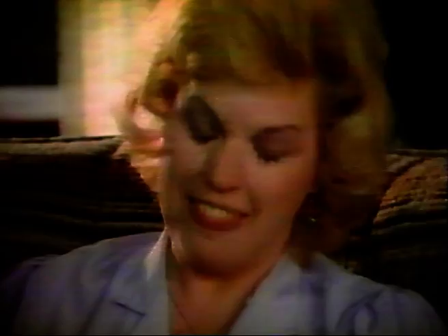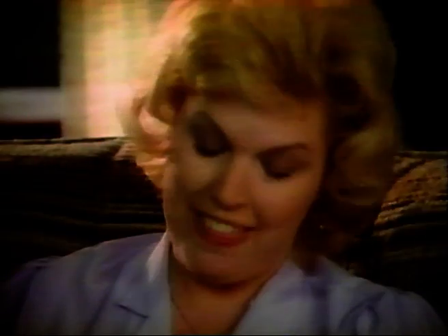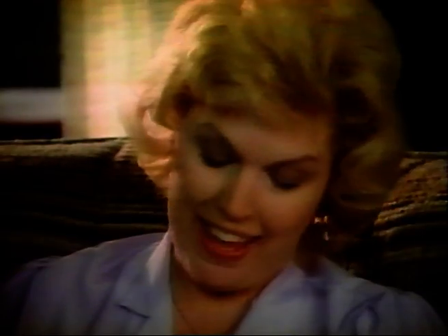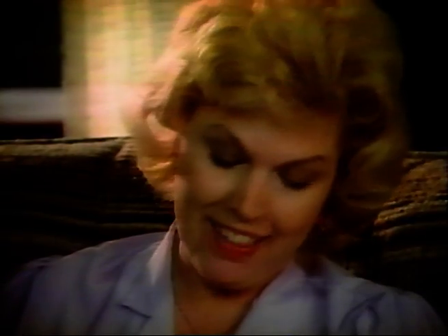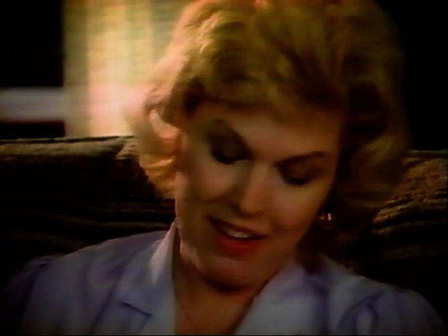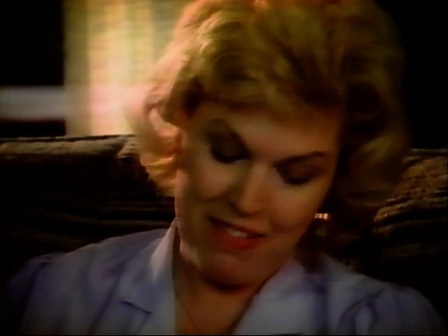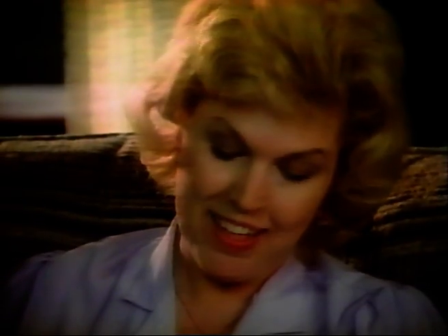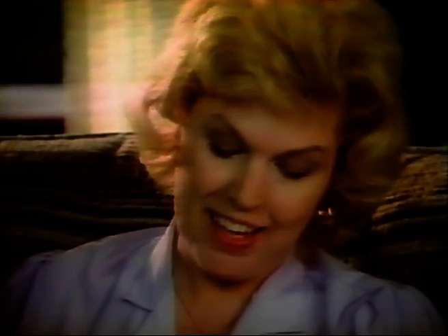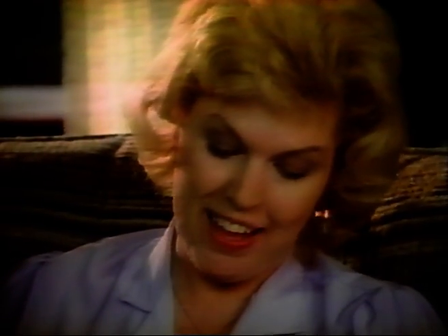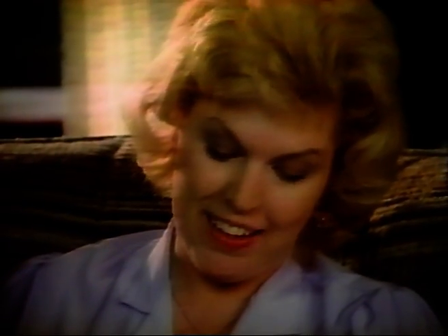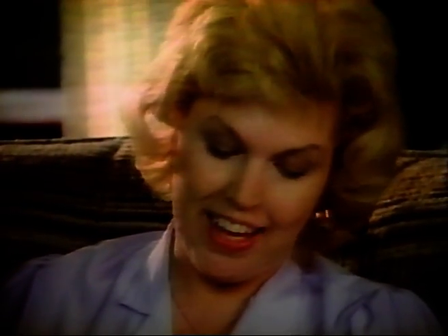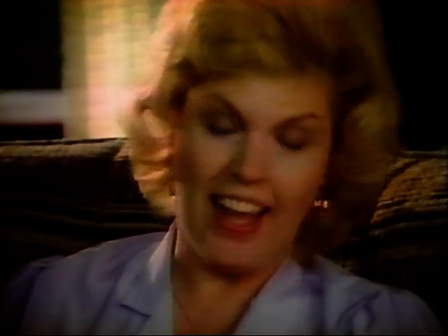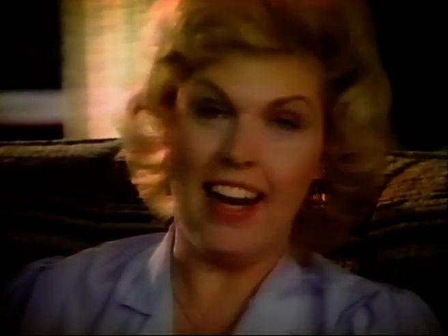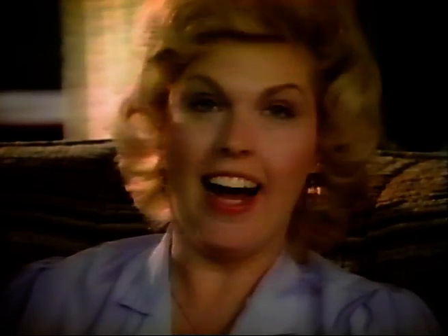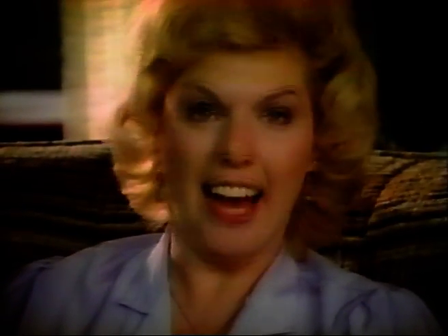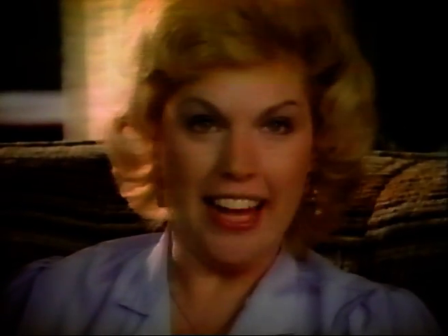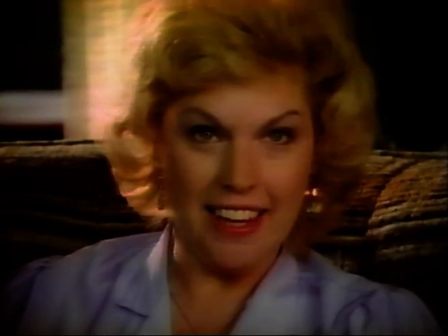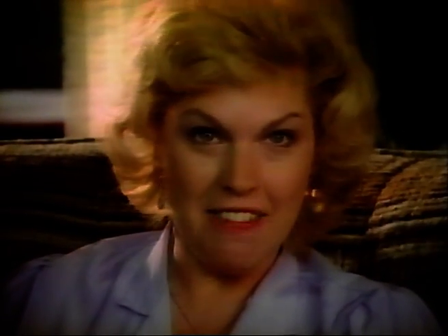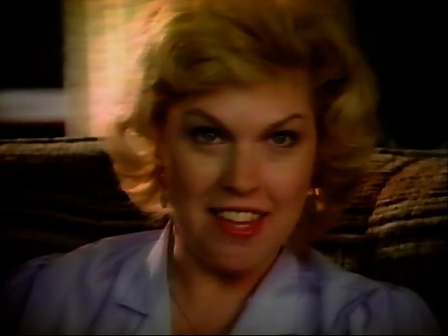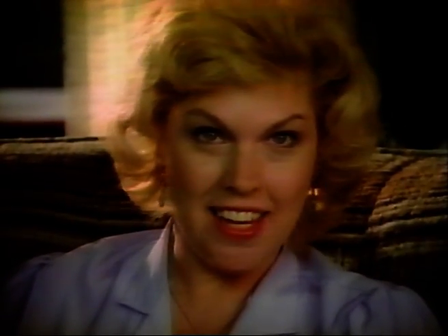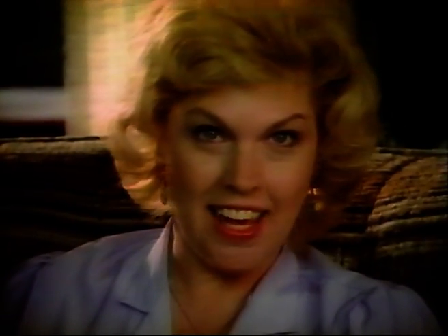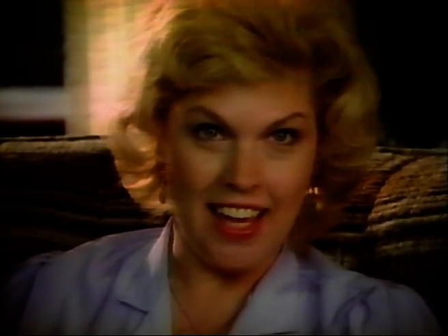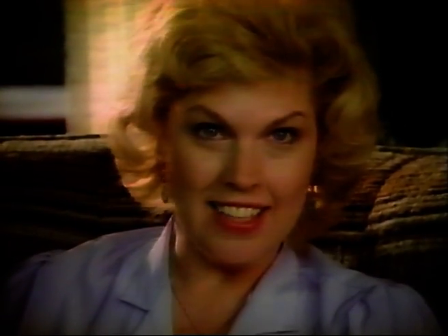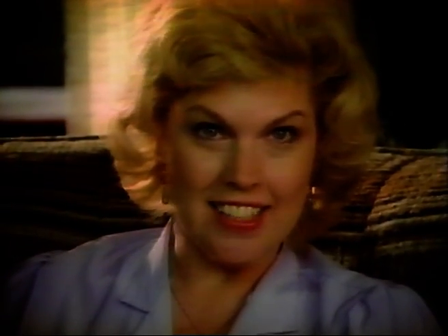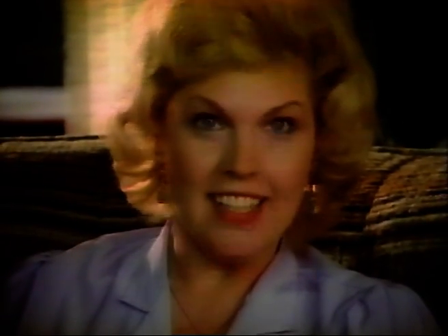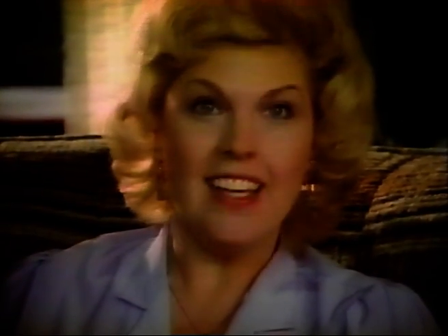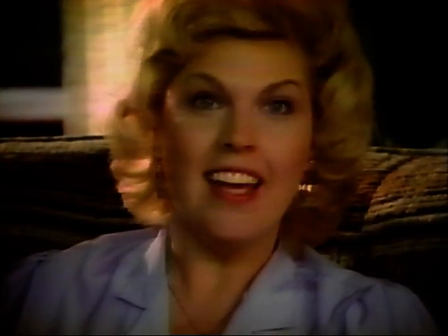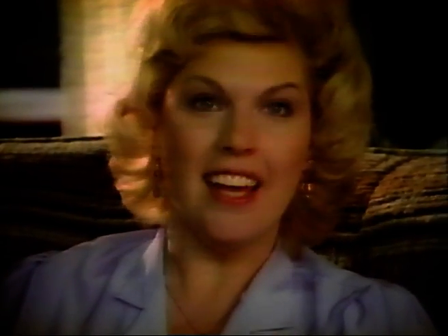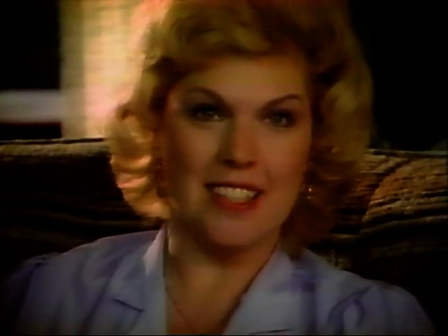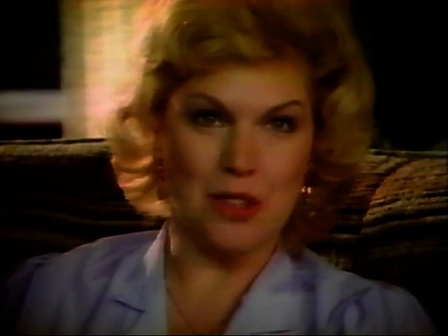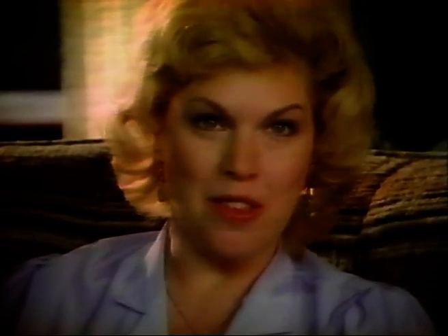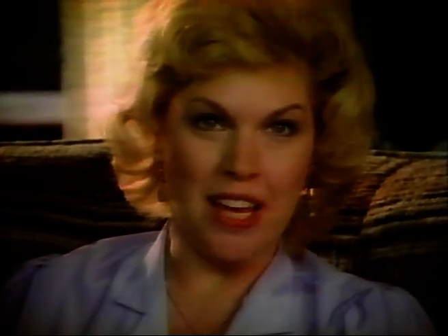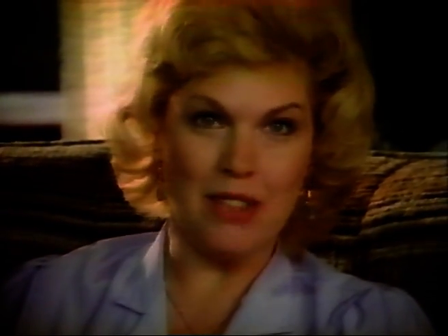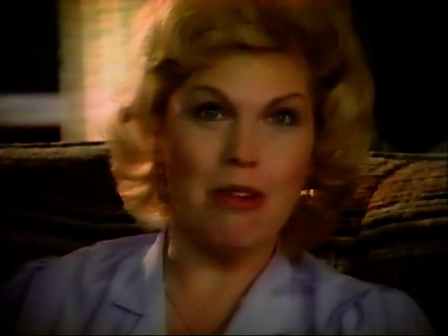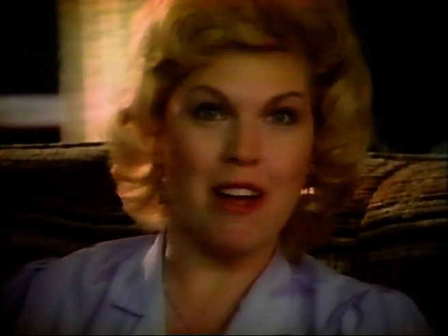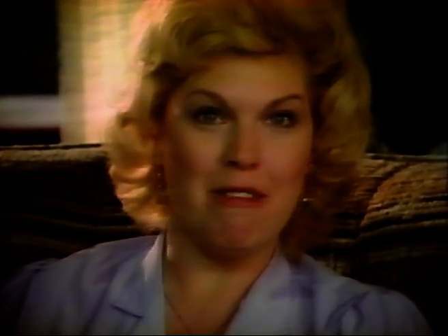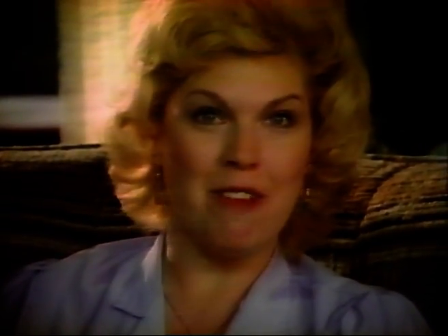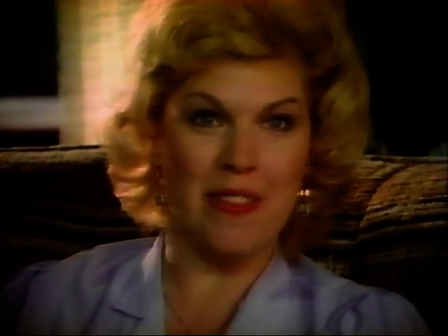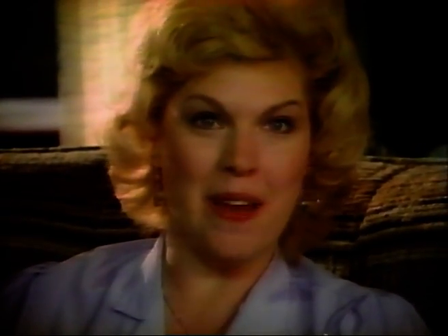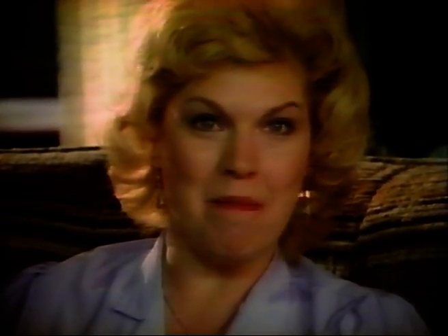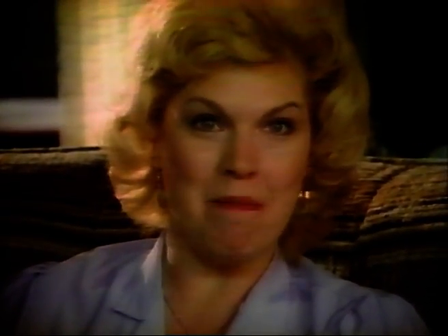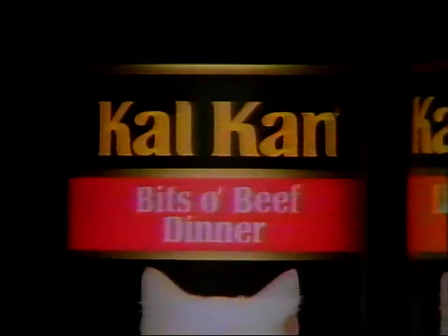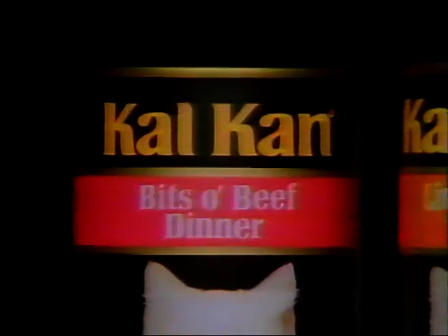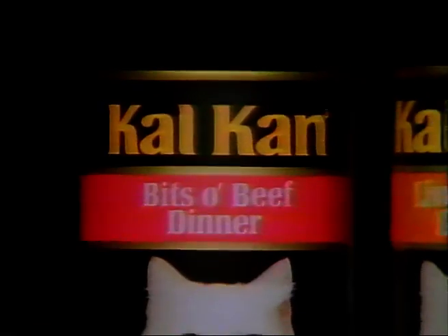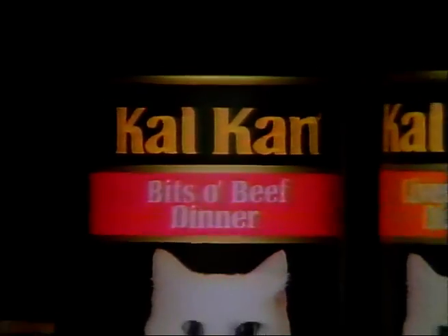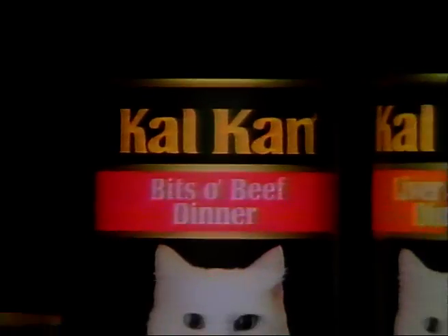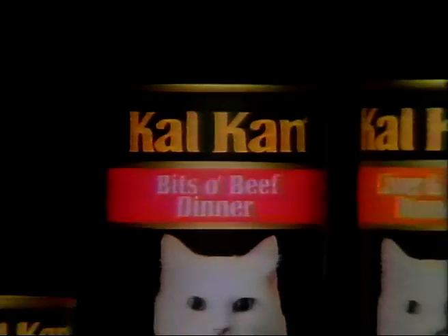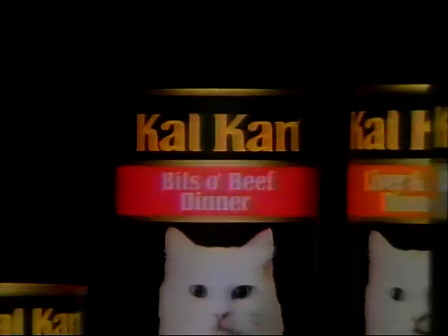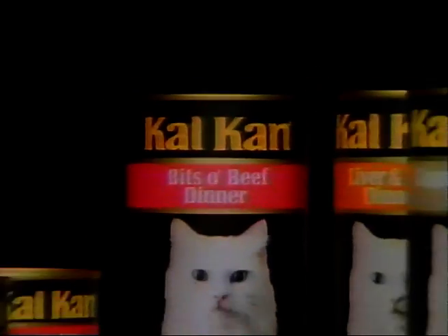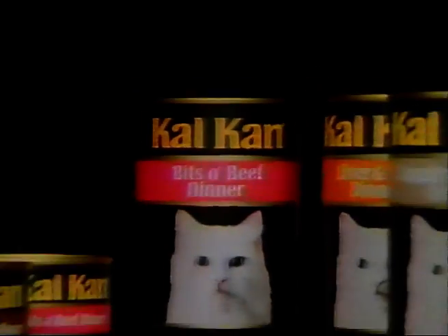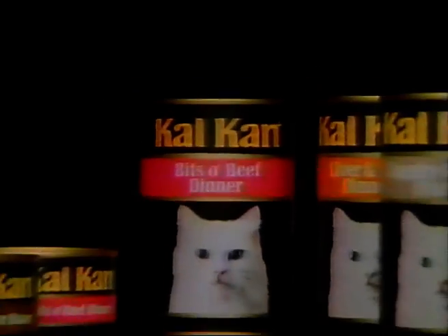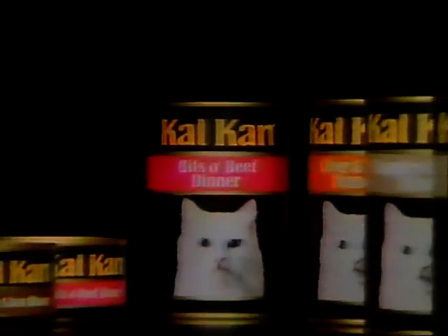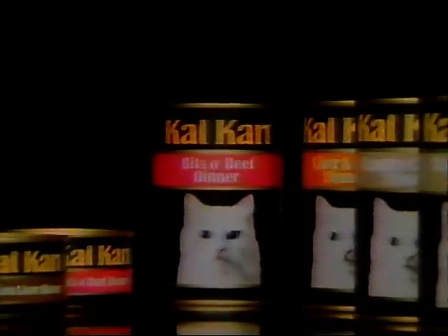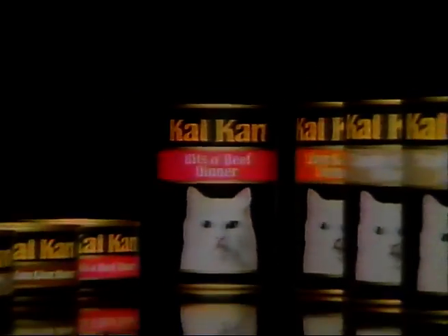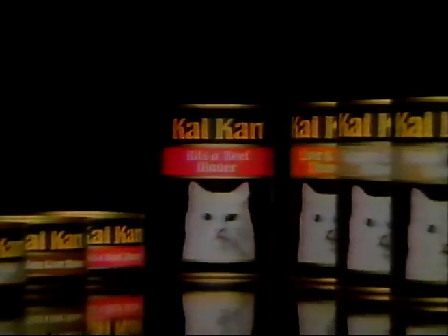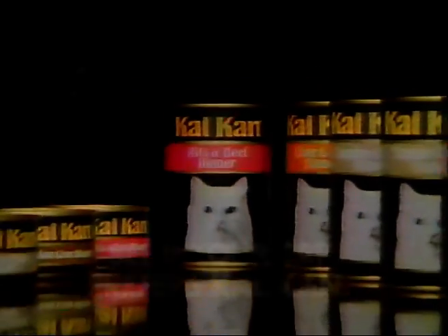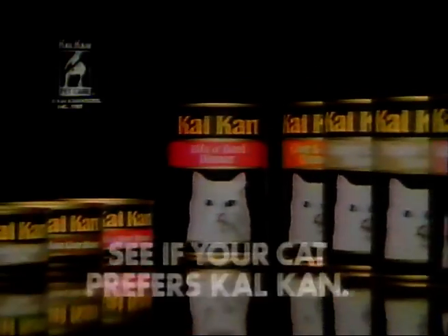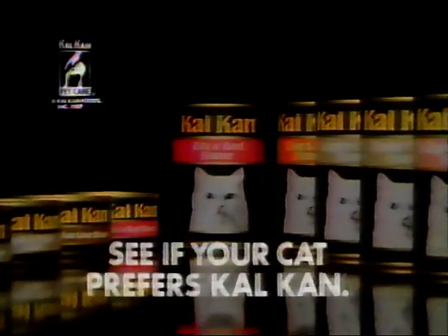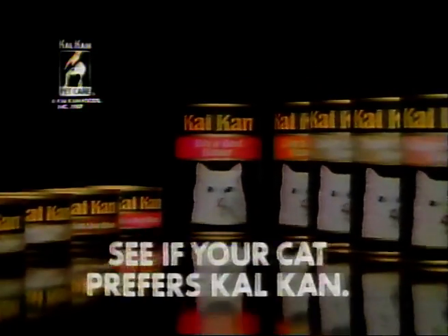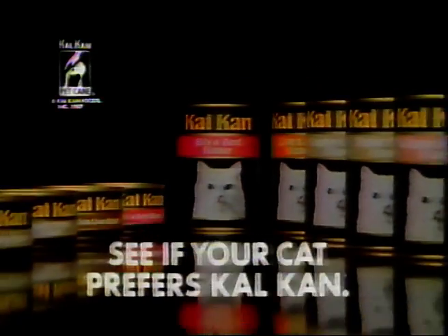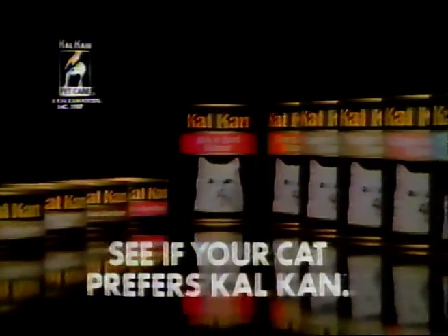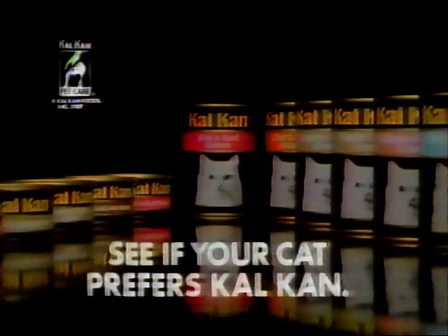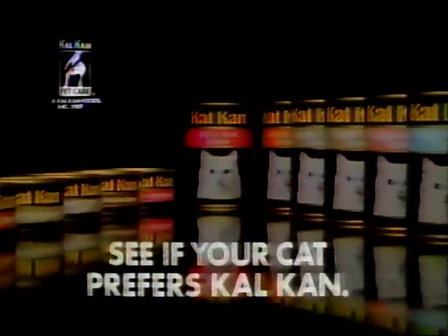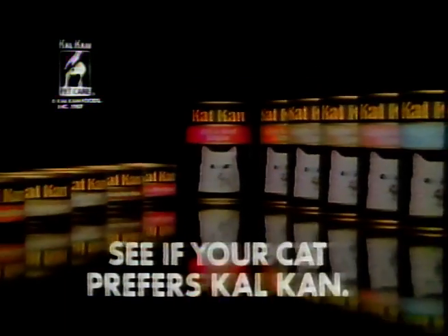They love the CalCan, I love the cats, and so that's what I feed them. See if your cat prefers CalCan.